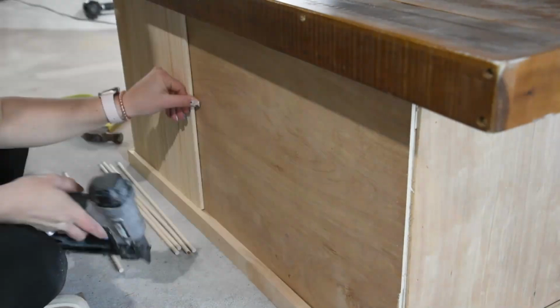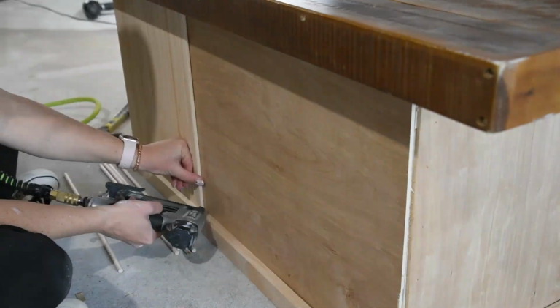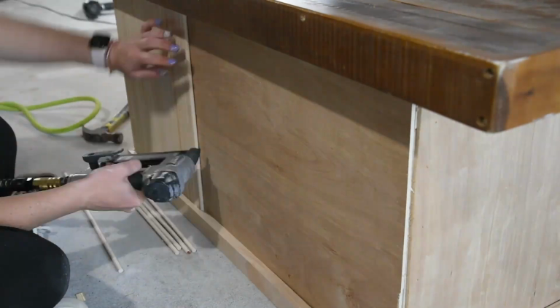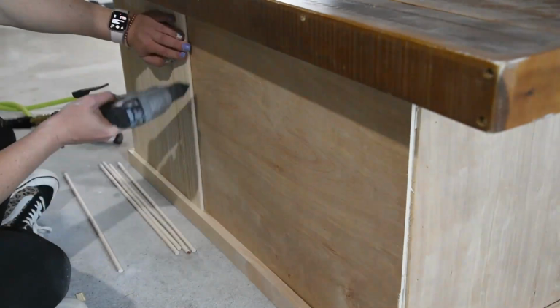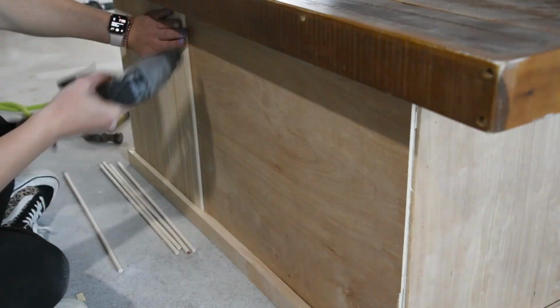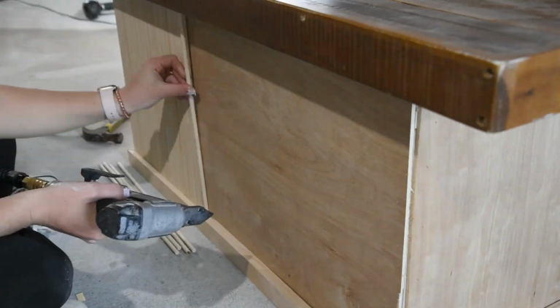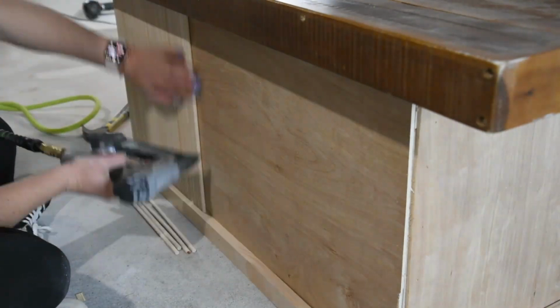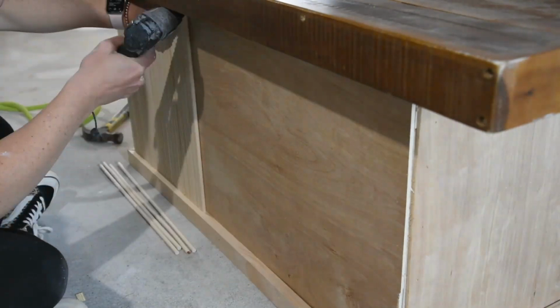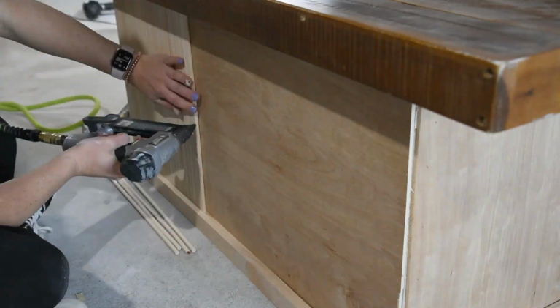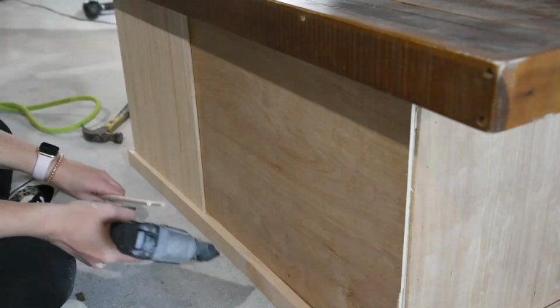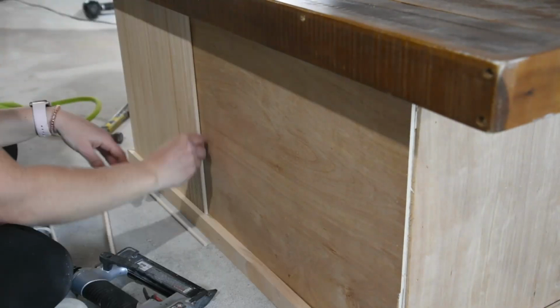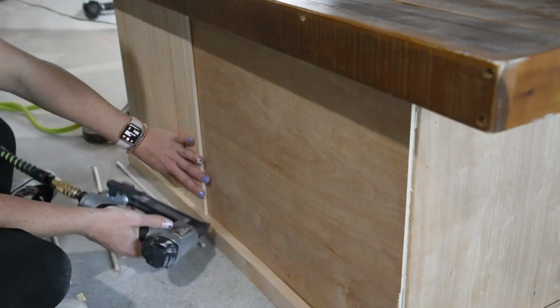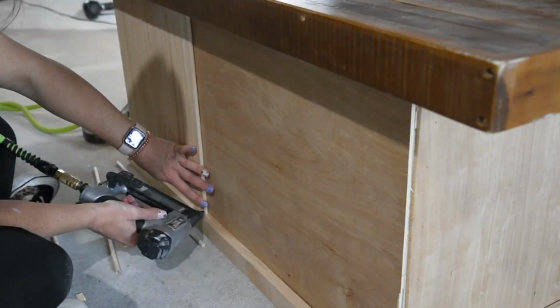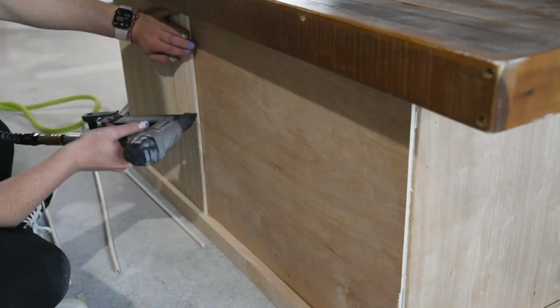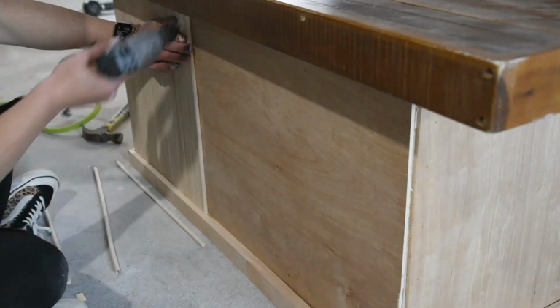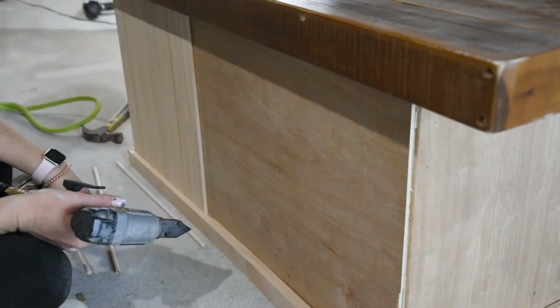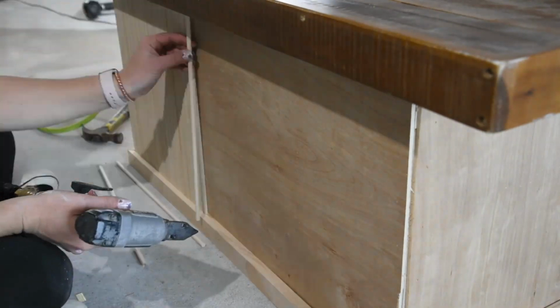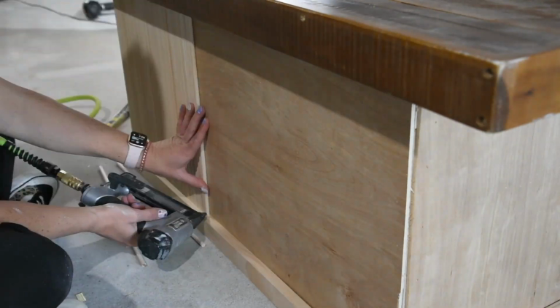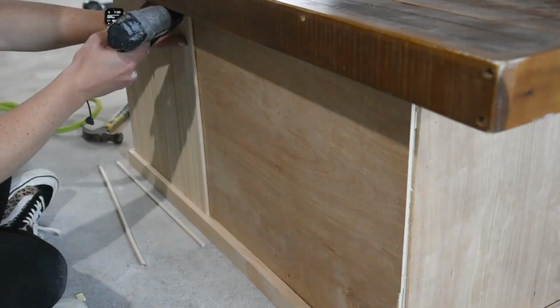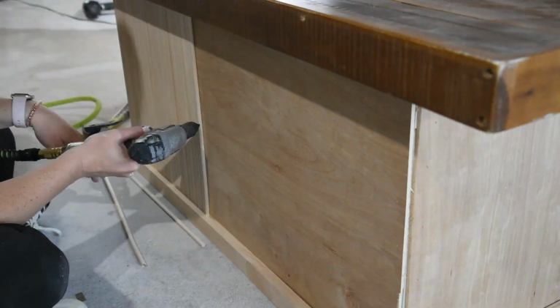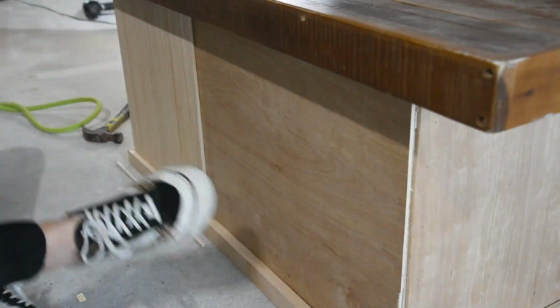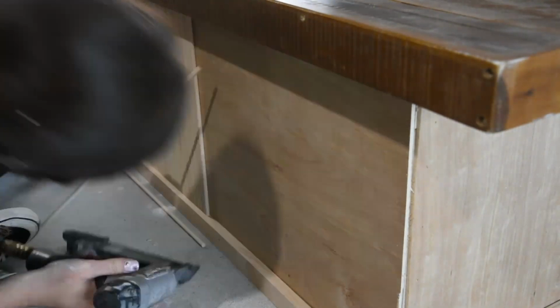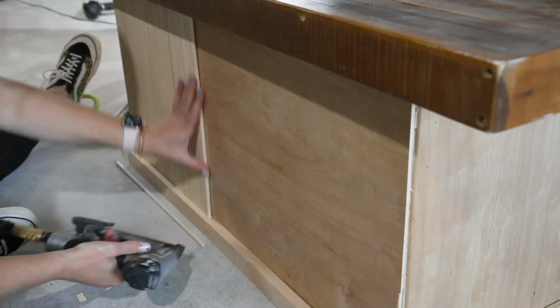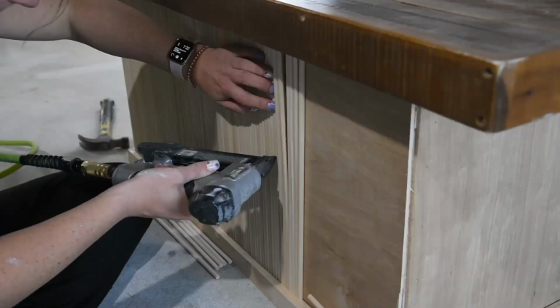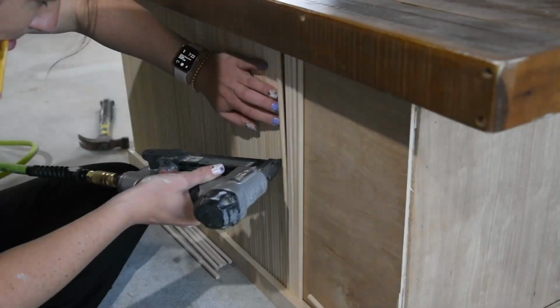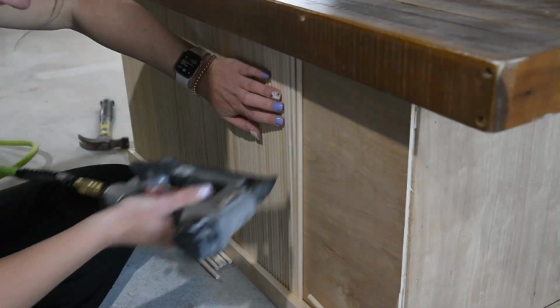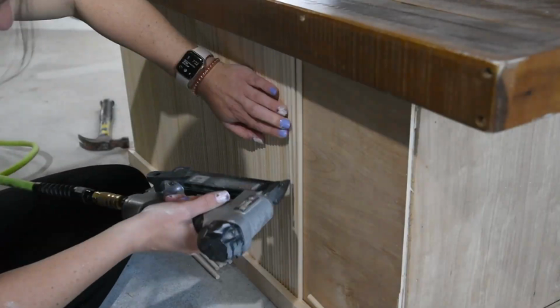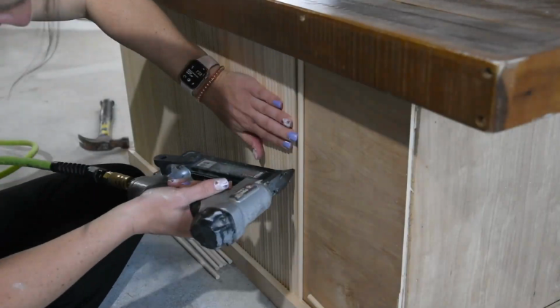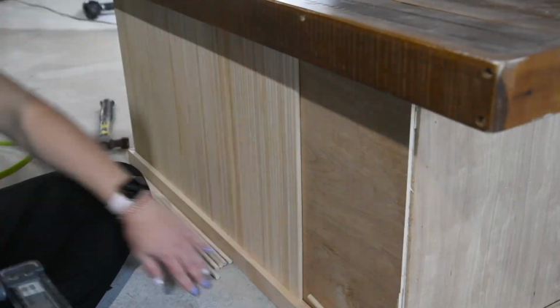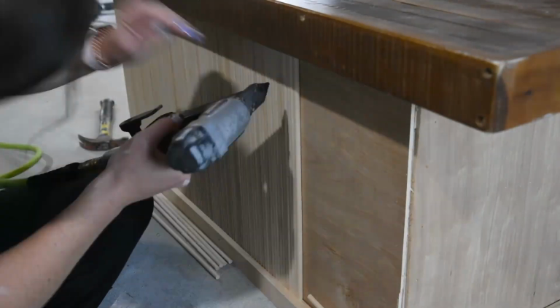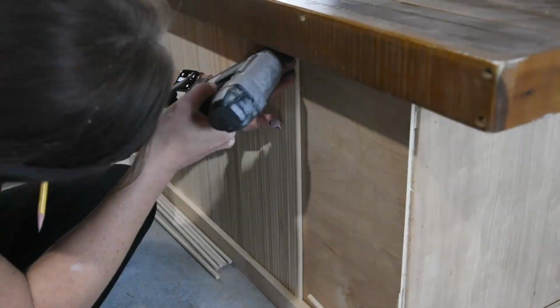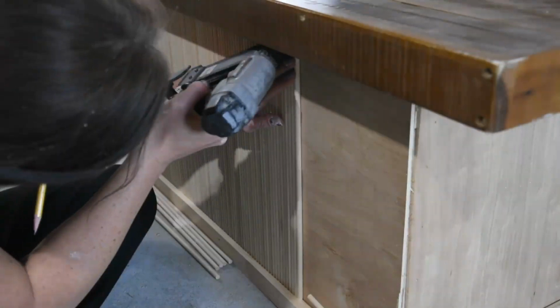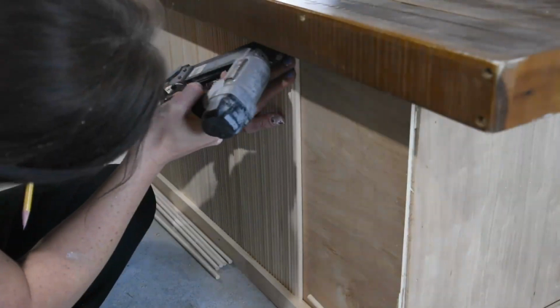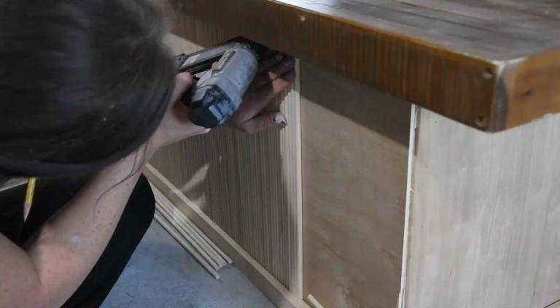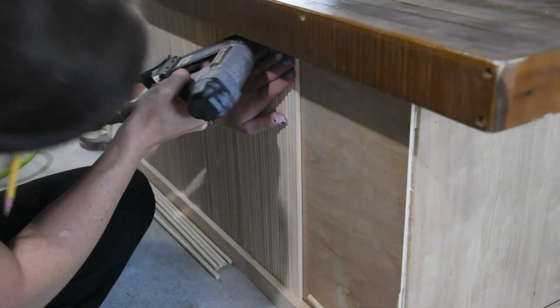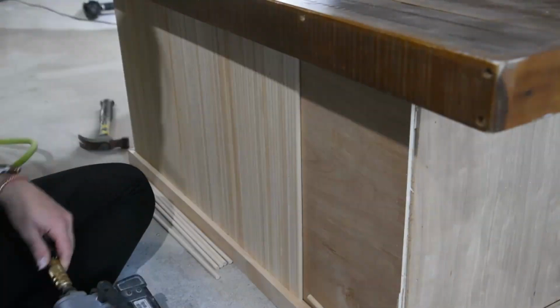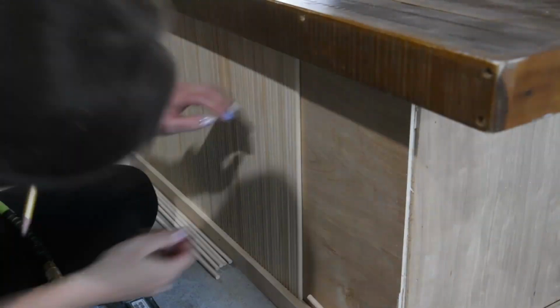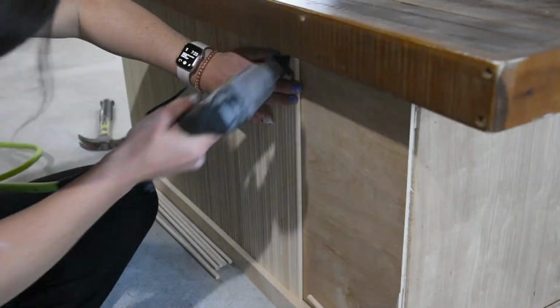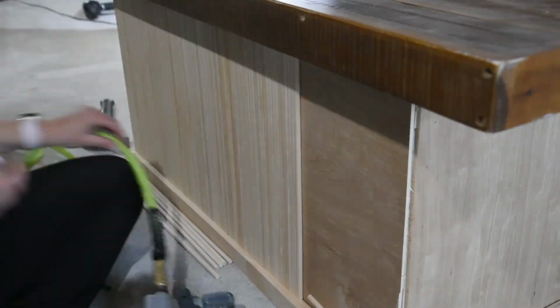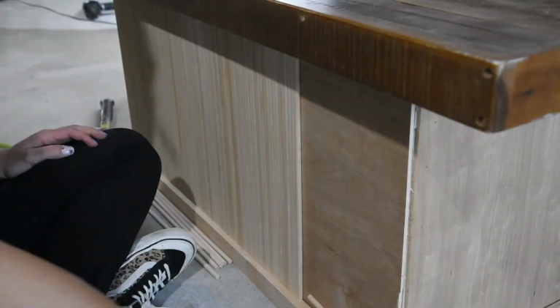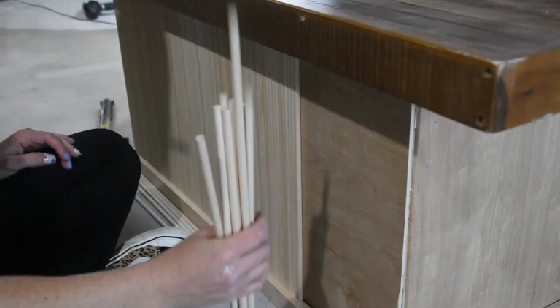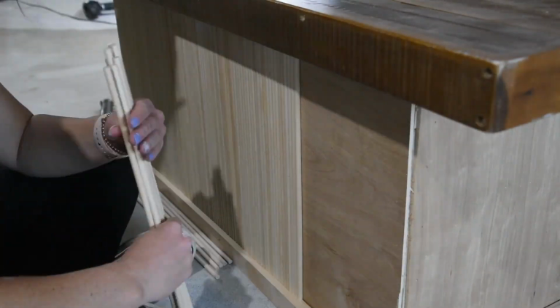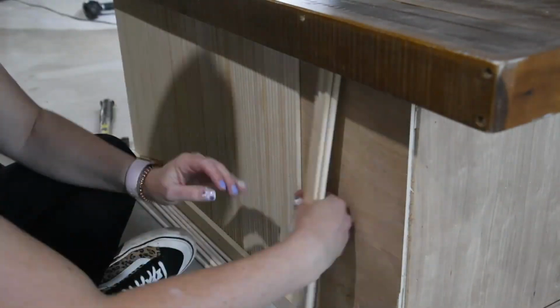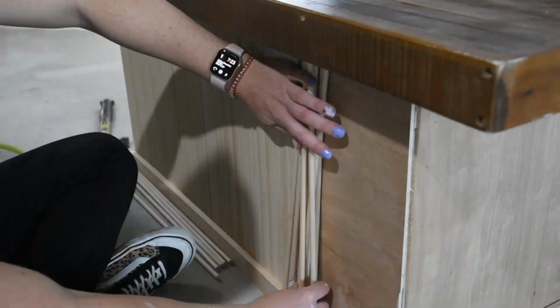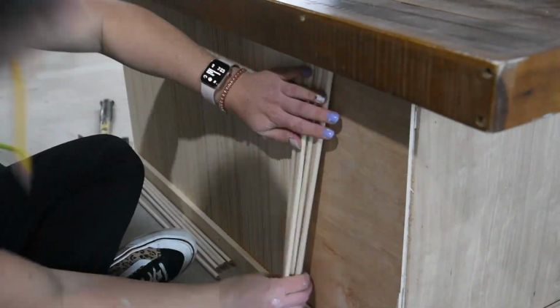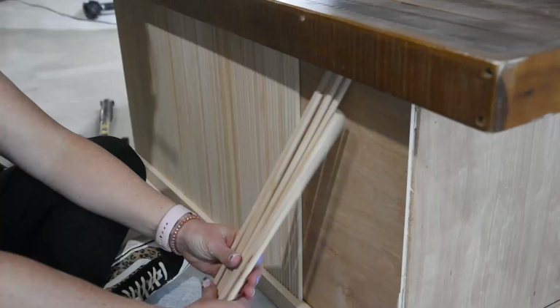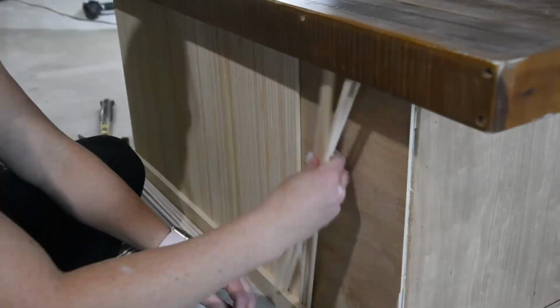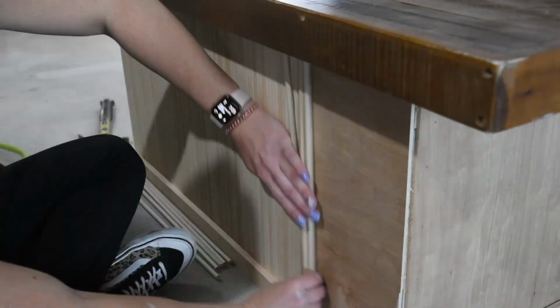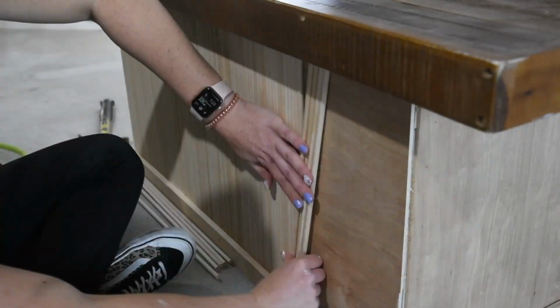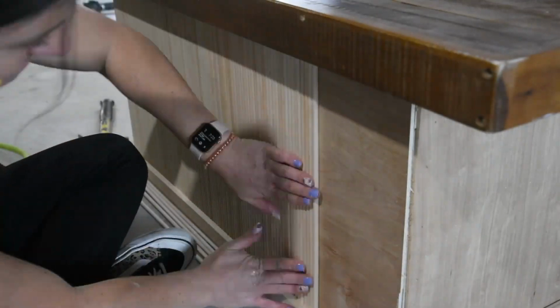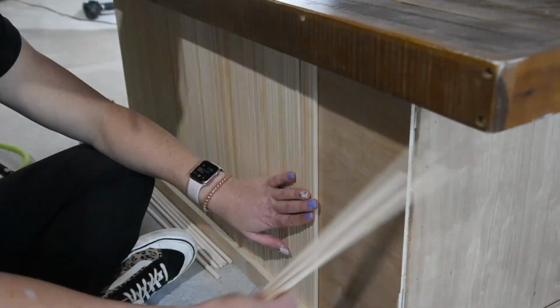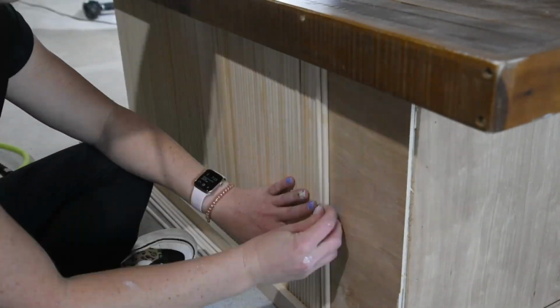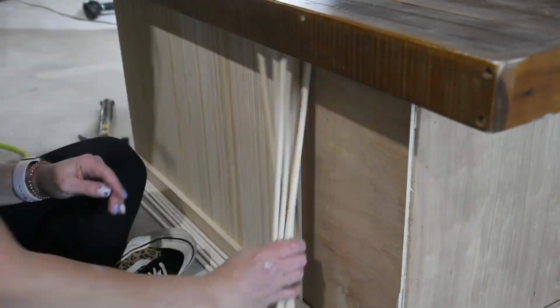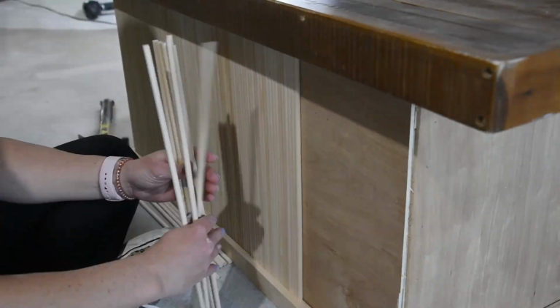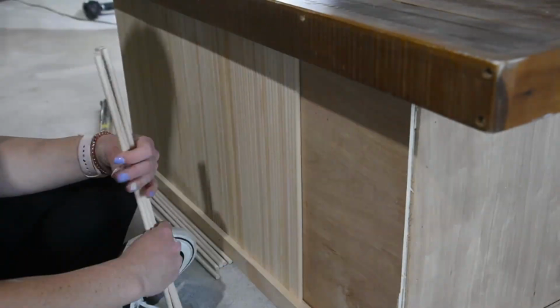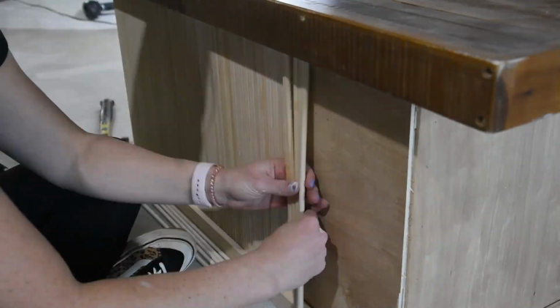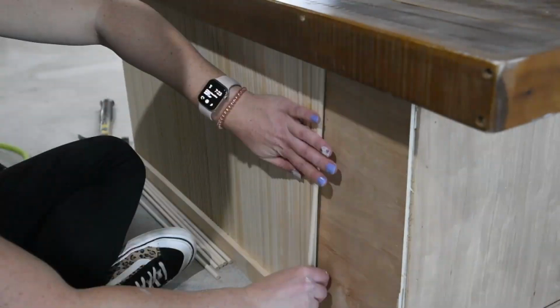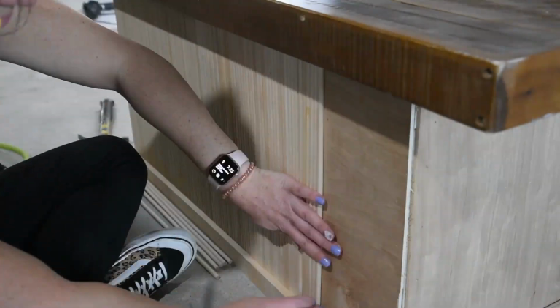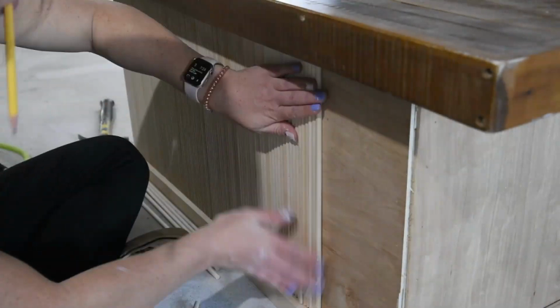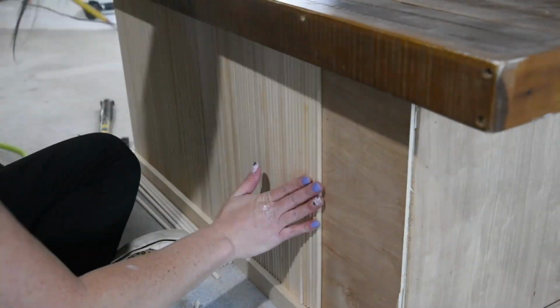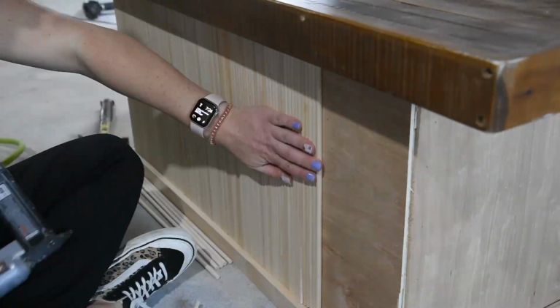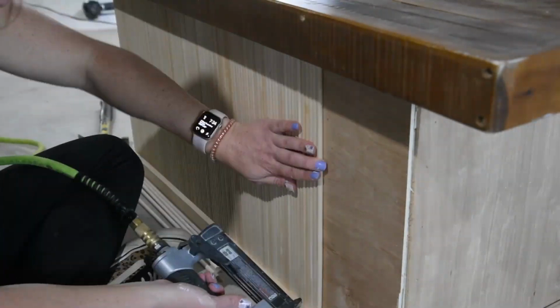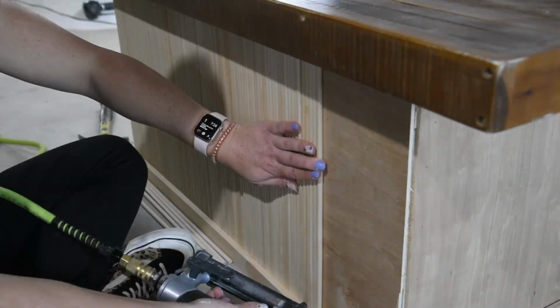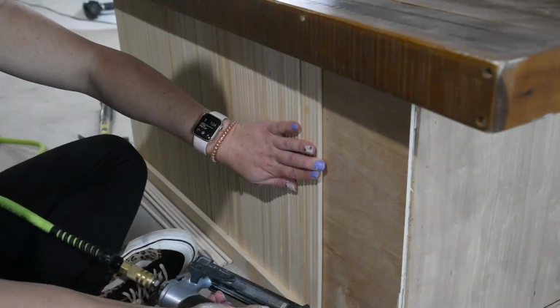To secure the dowels I'm using my pin nailer with three-quarter inch nails so I don't have to go back and fill holes.